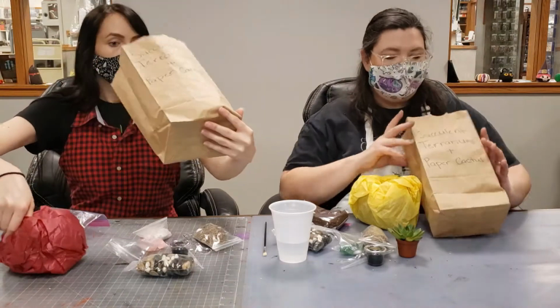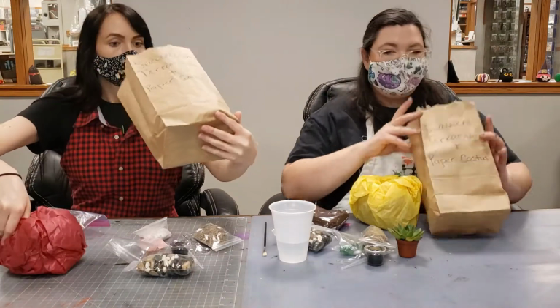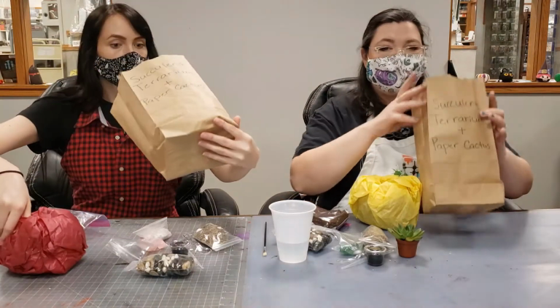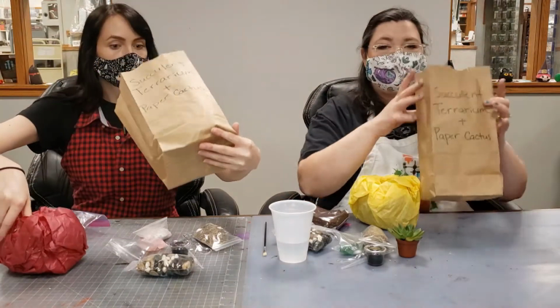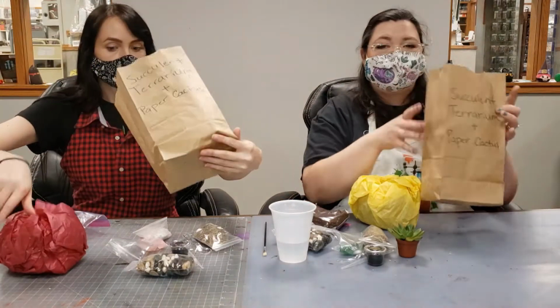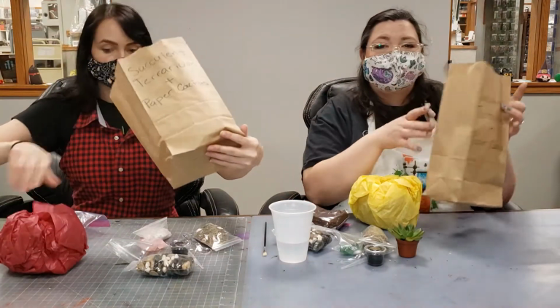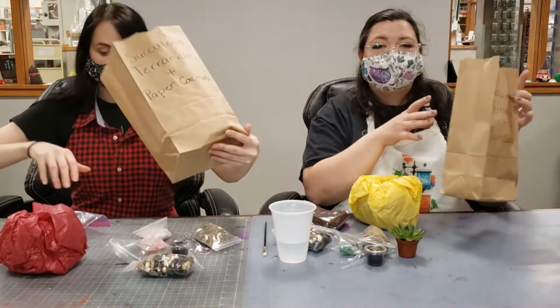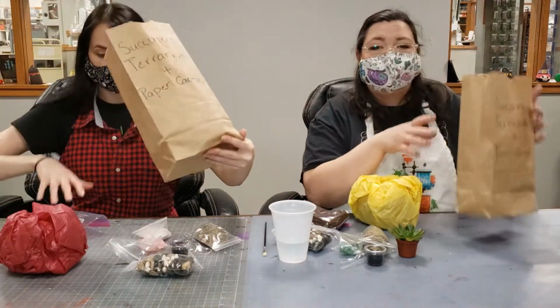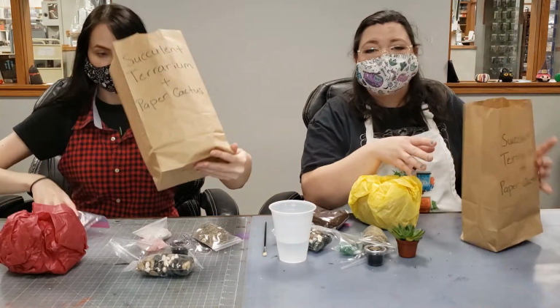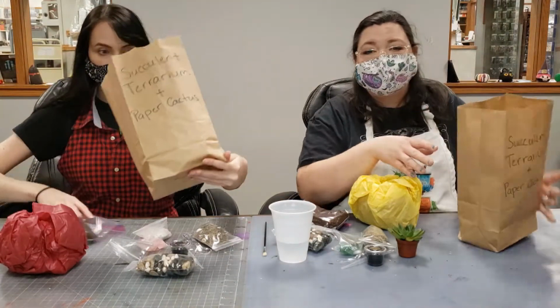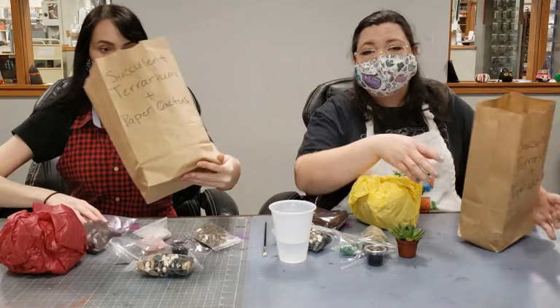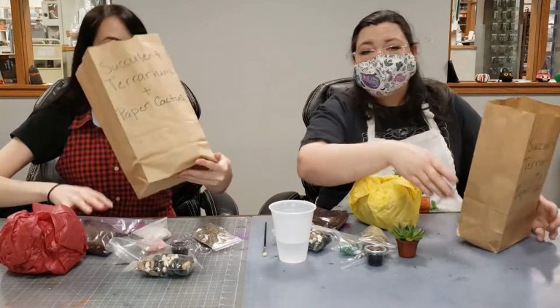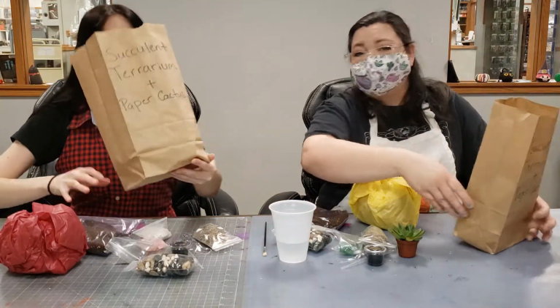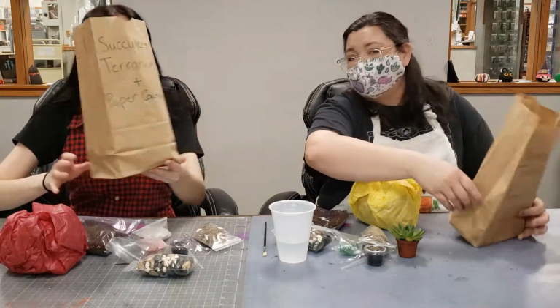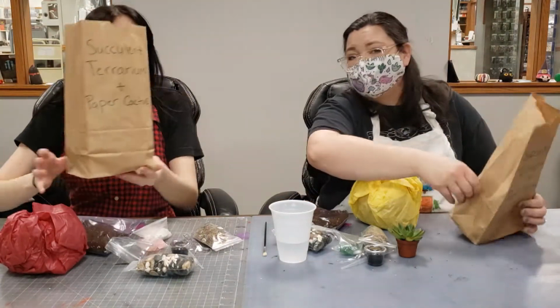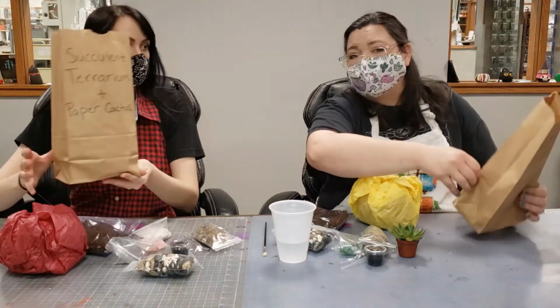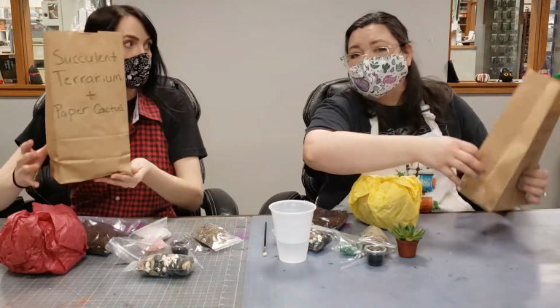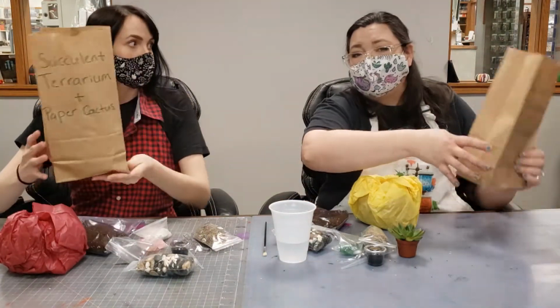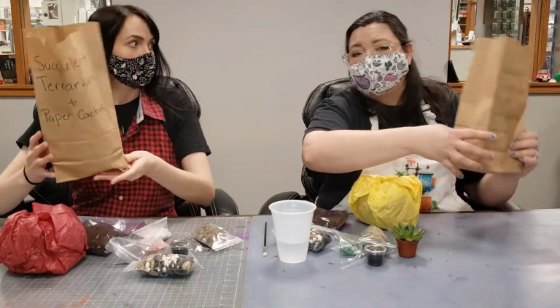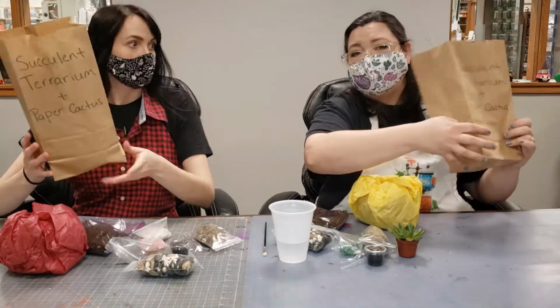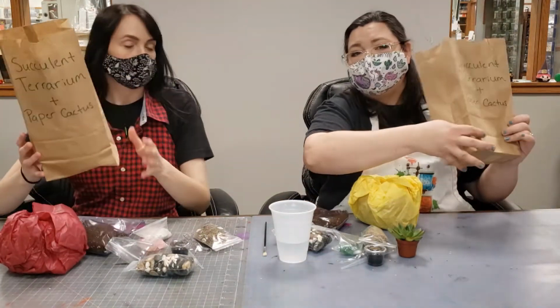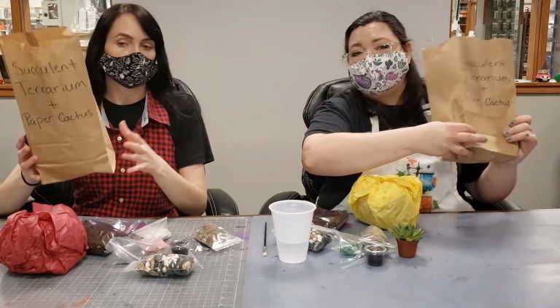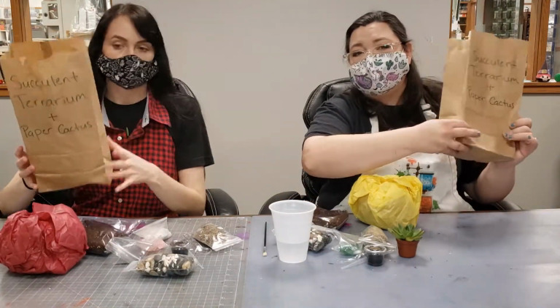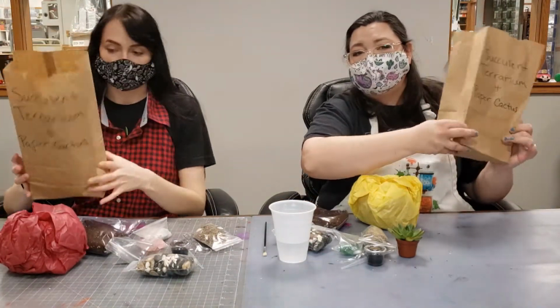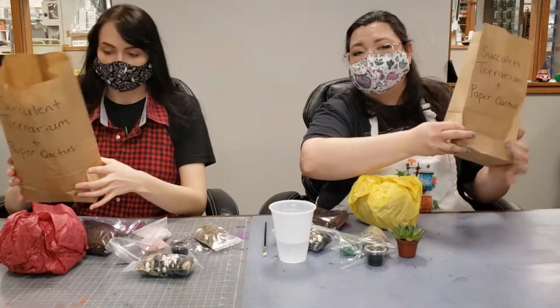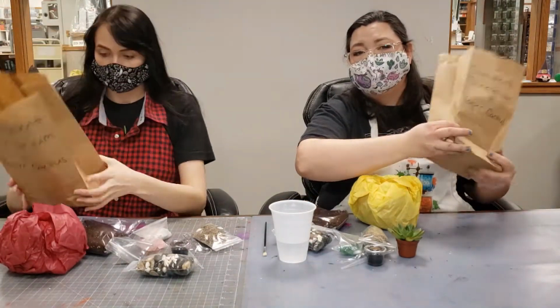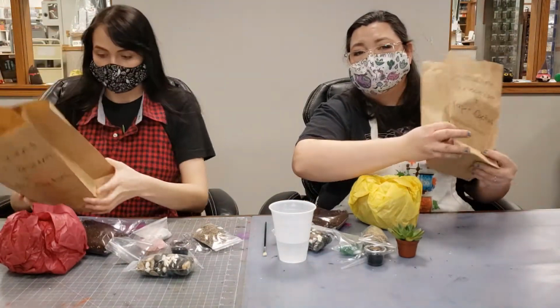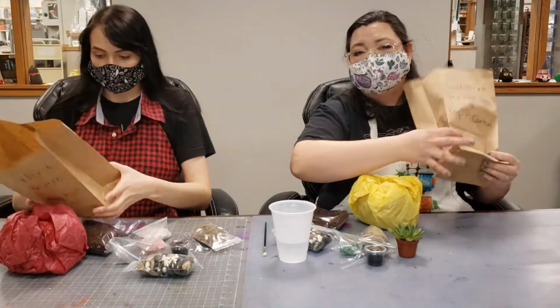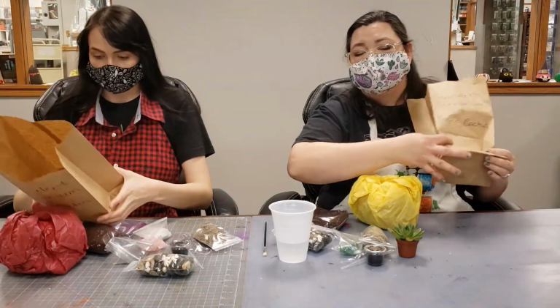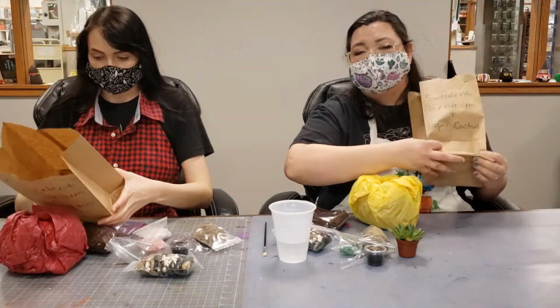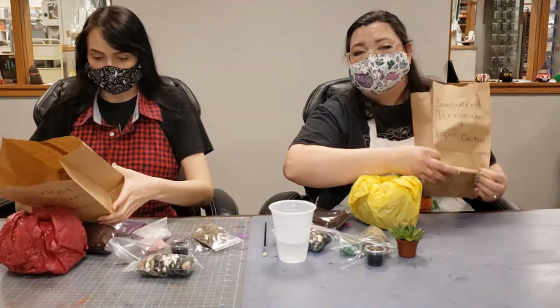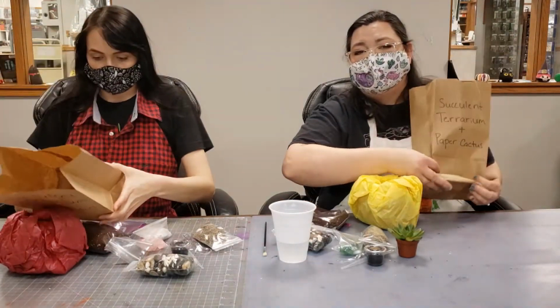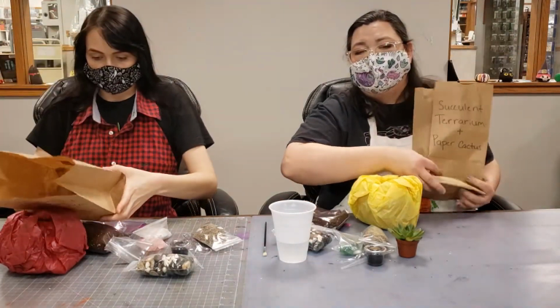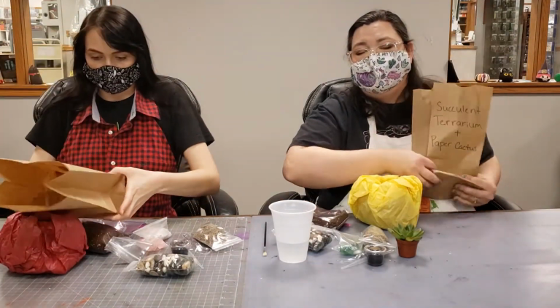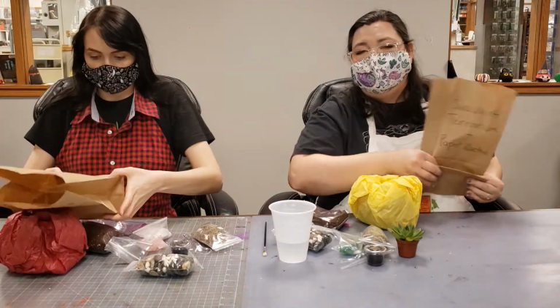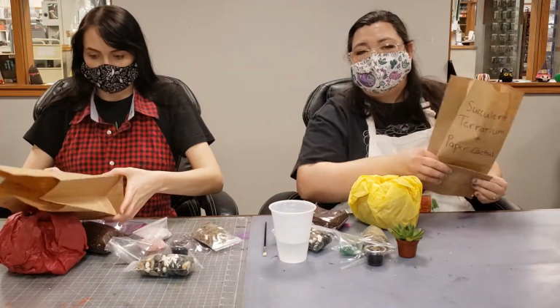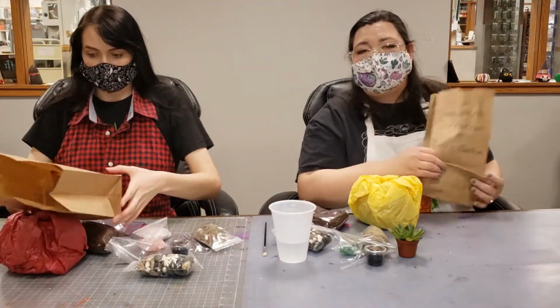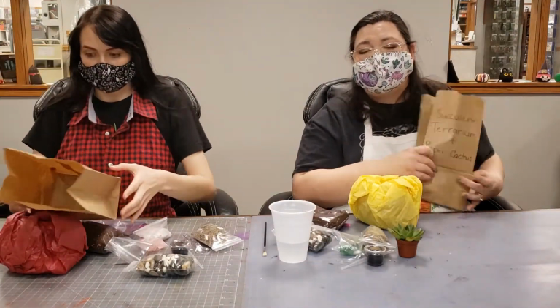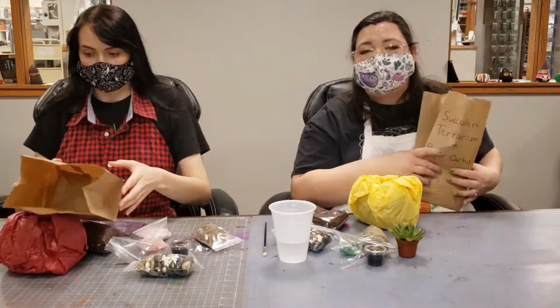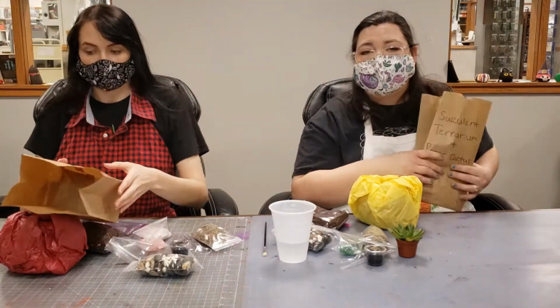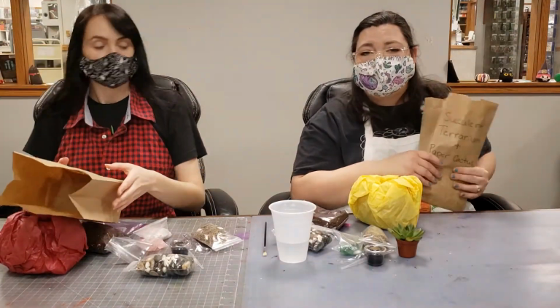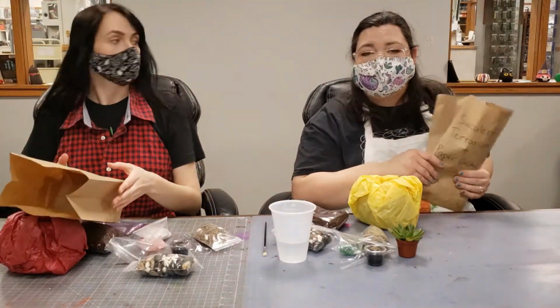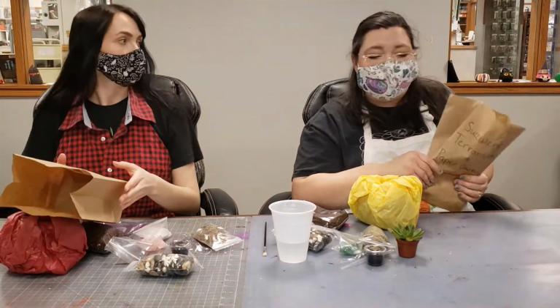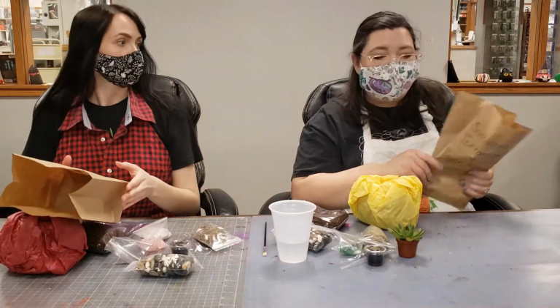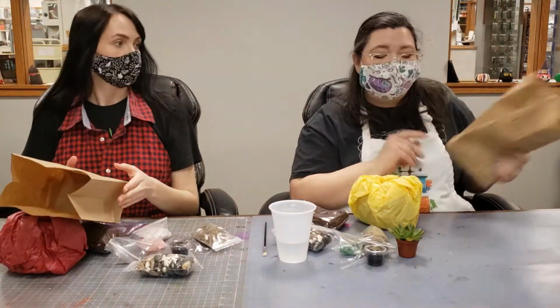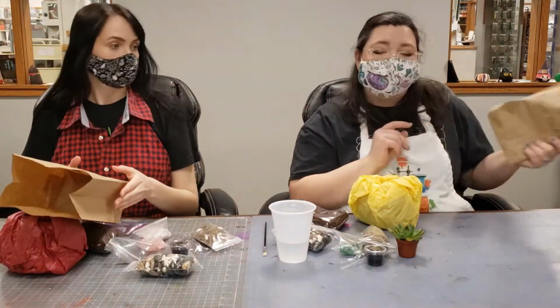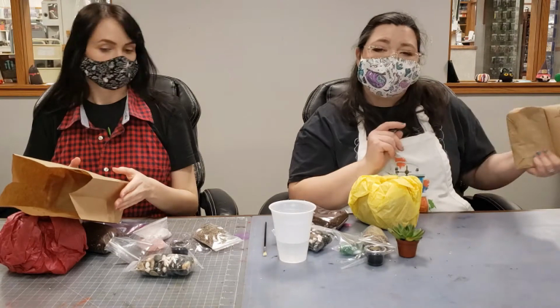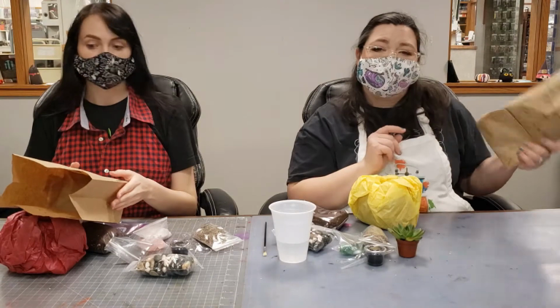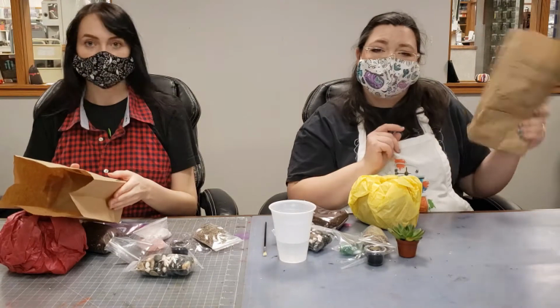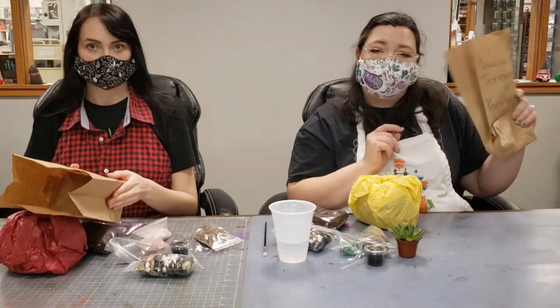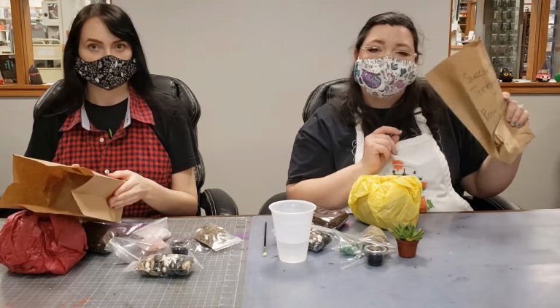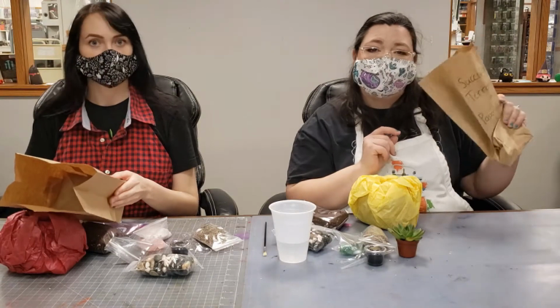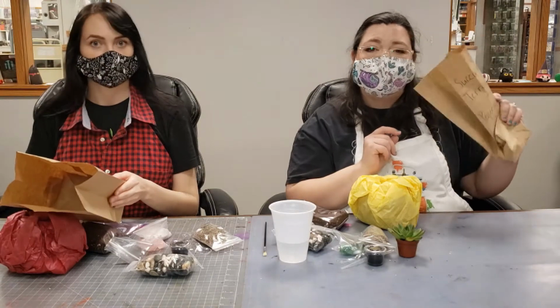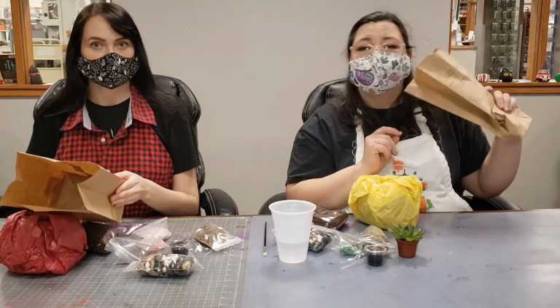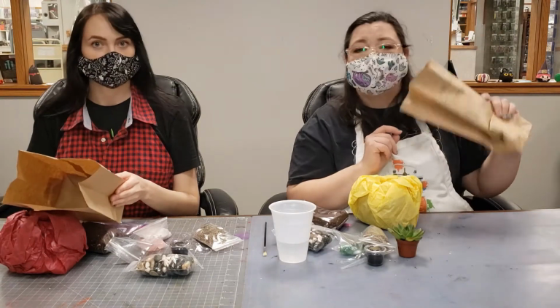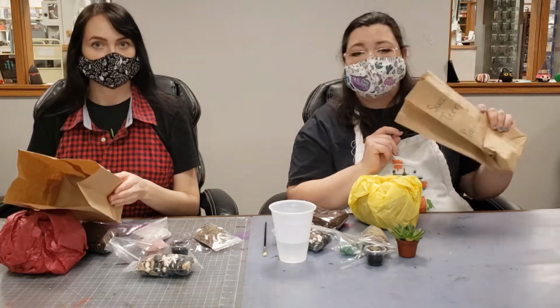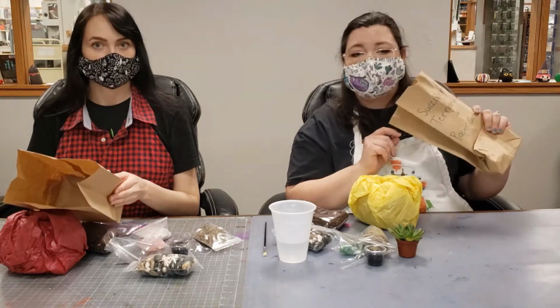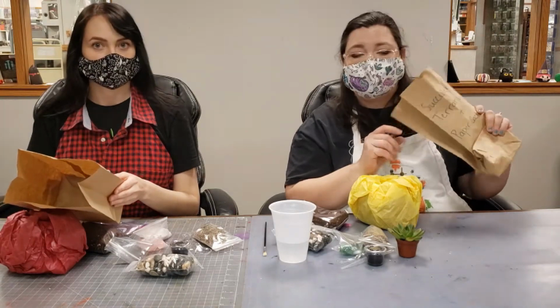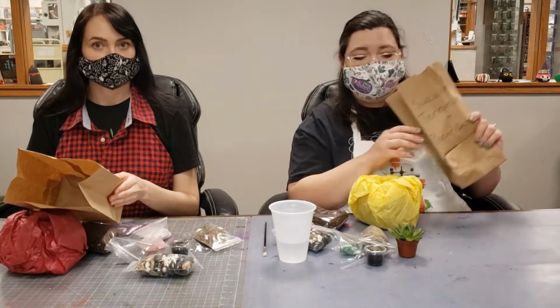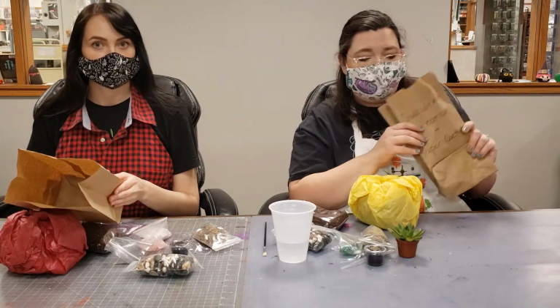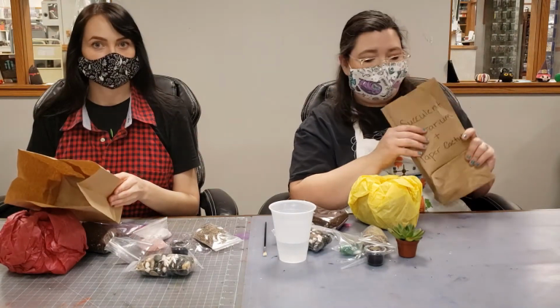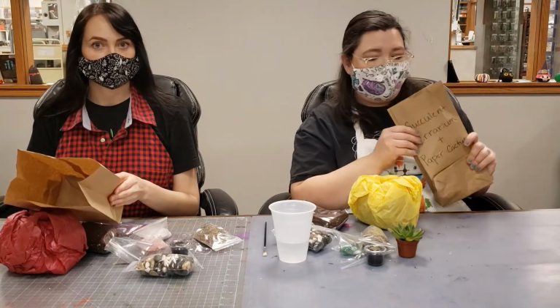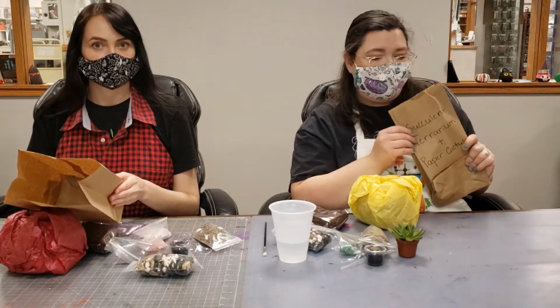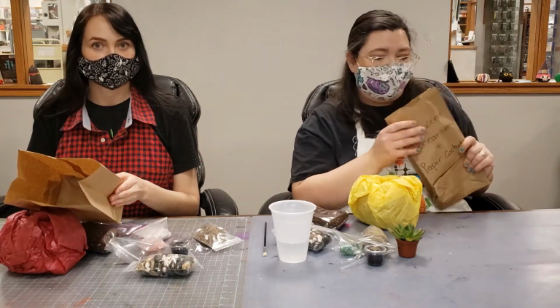Carefully fold your bag back up and set it to the side, because you're going to use it for next week's project.